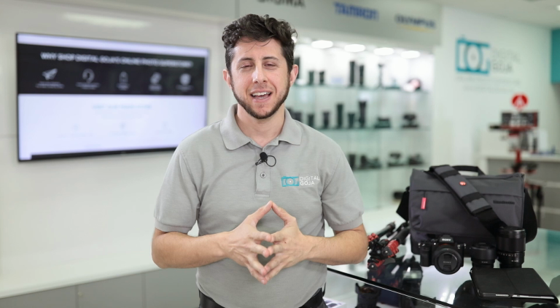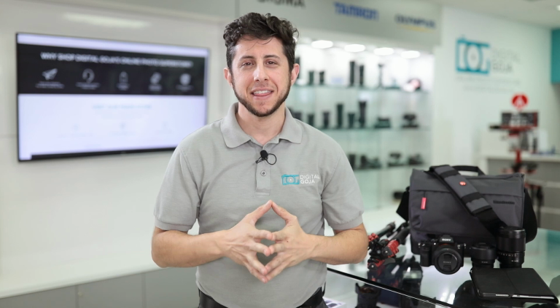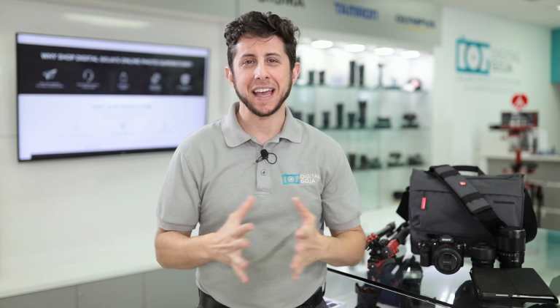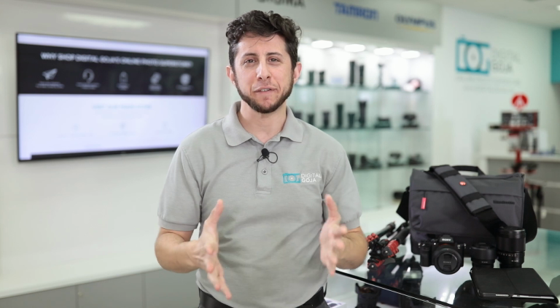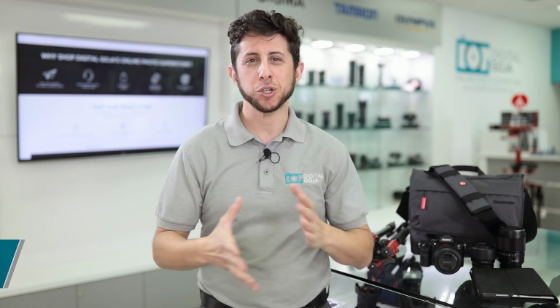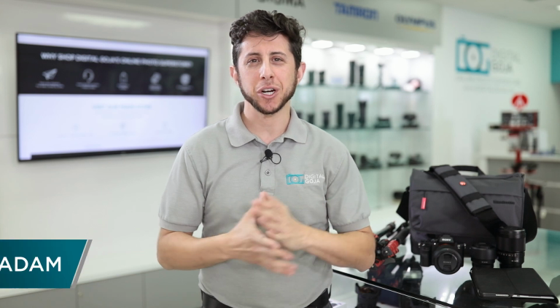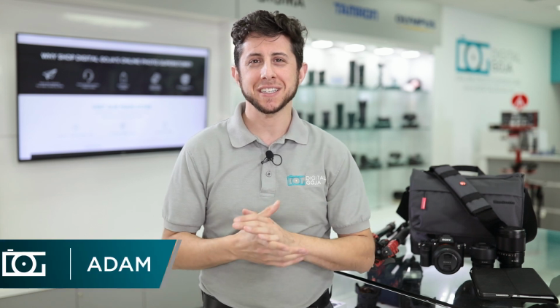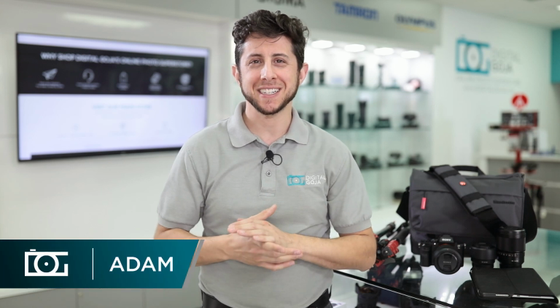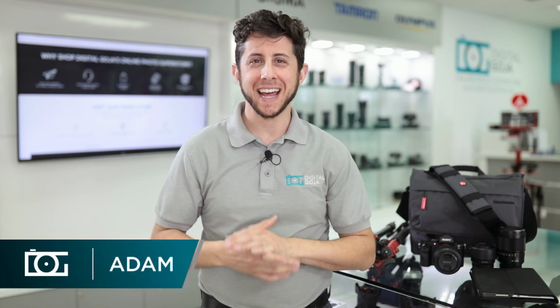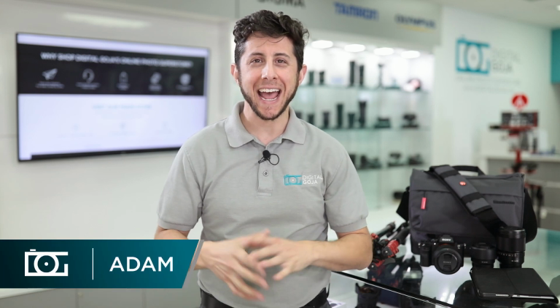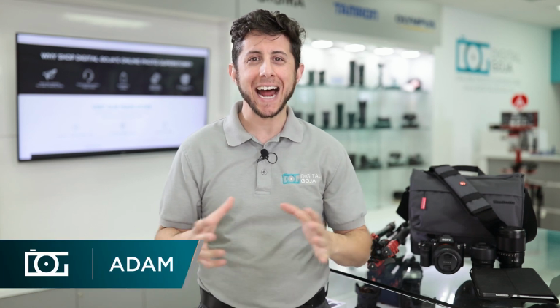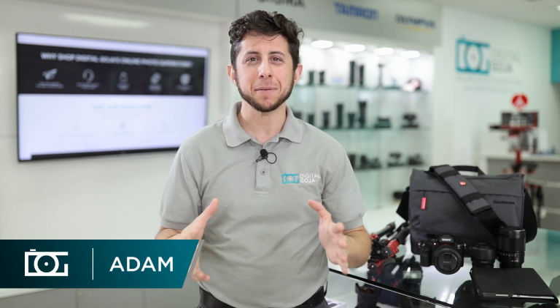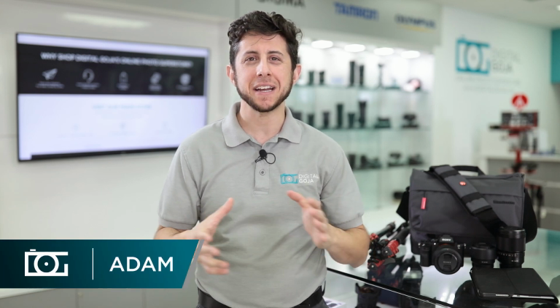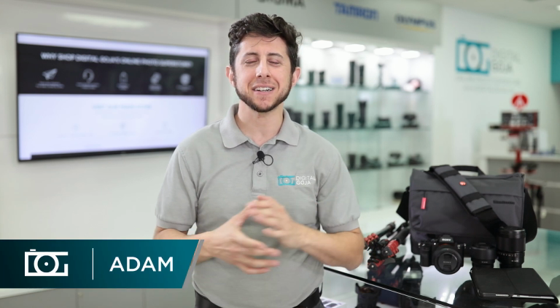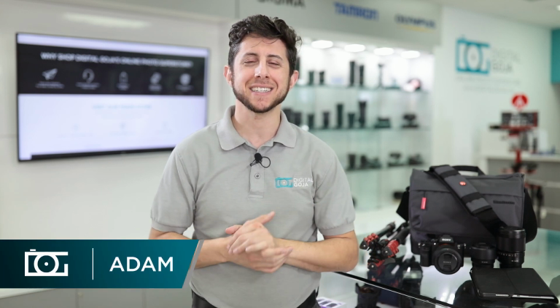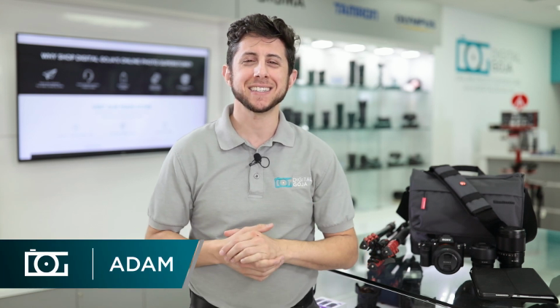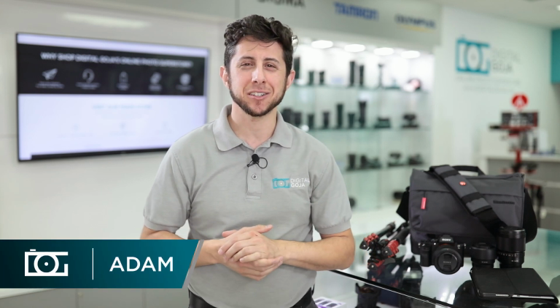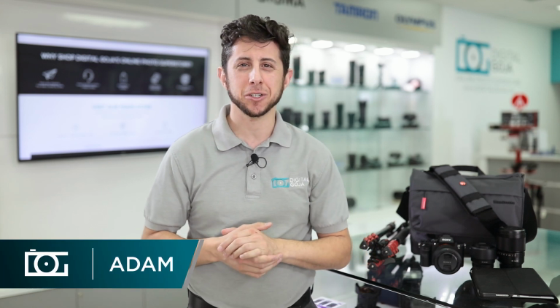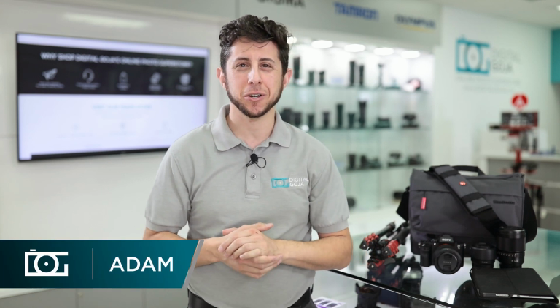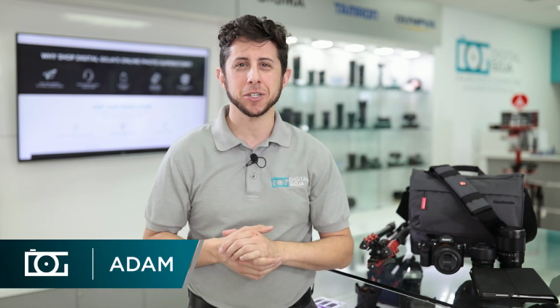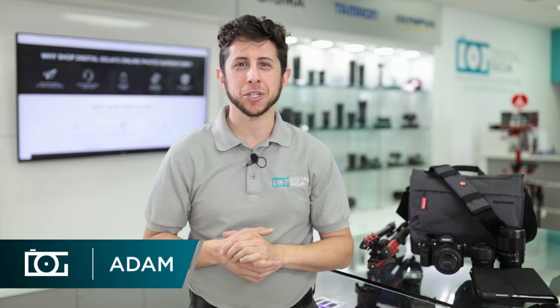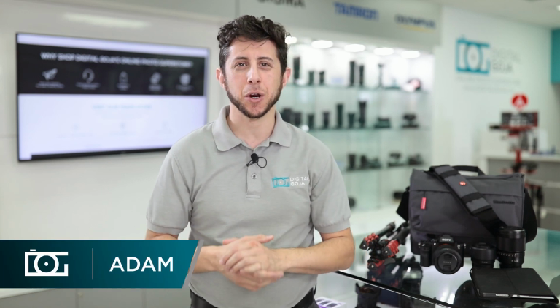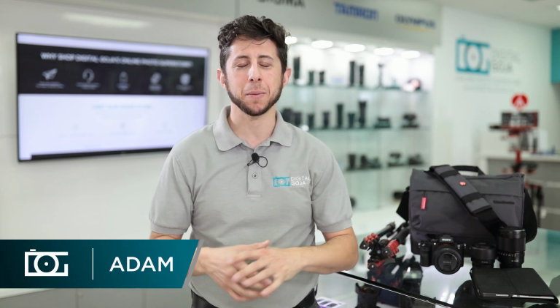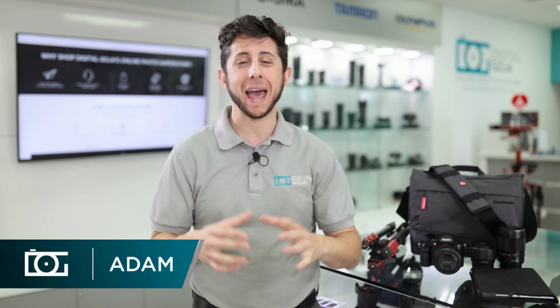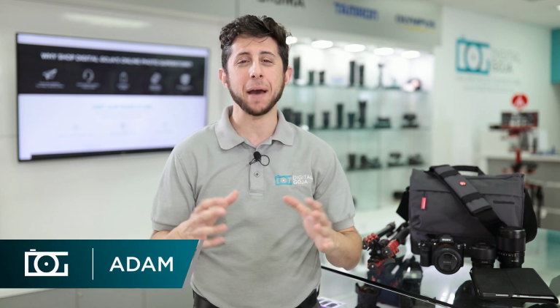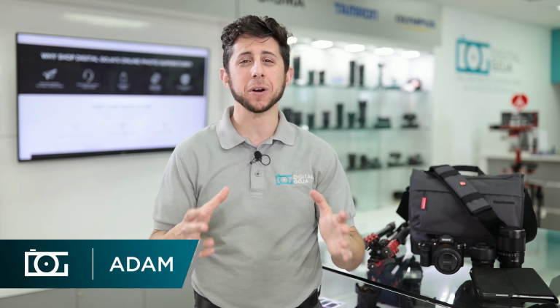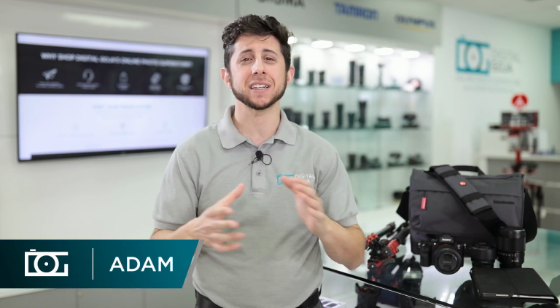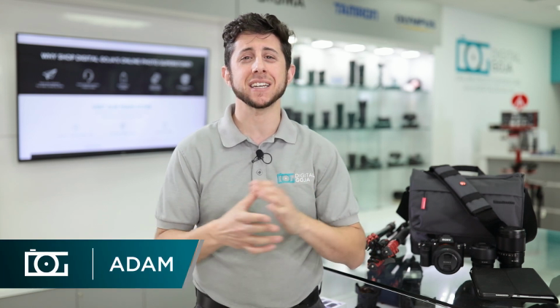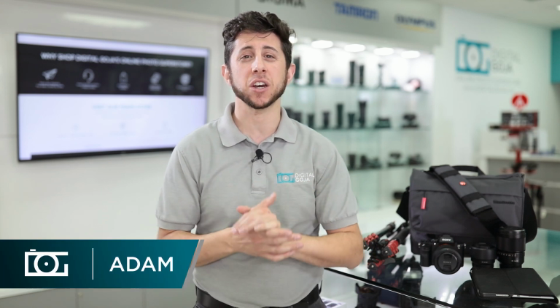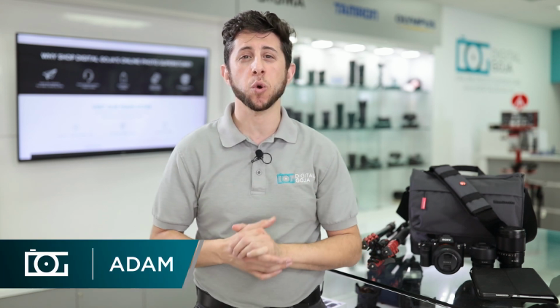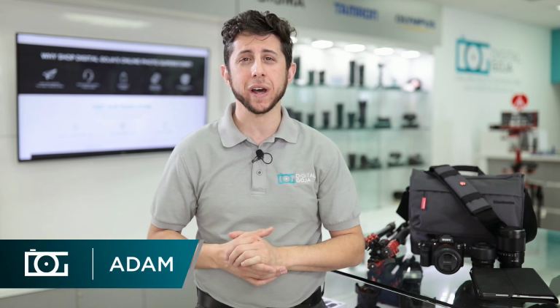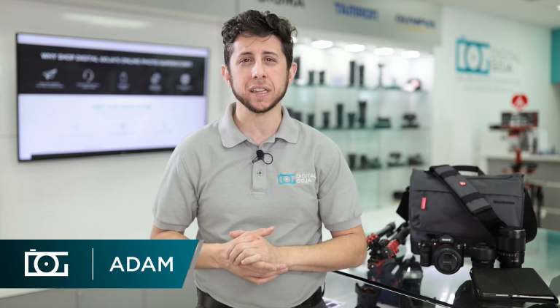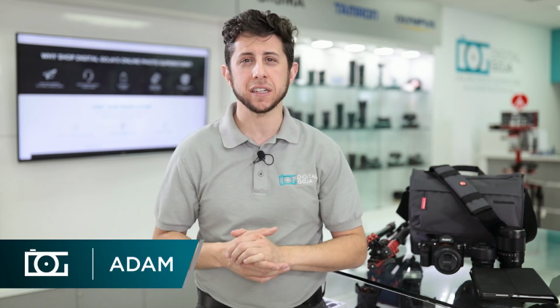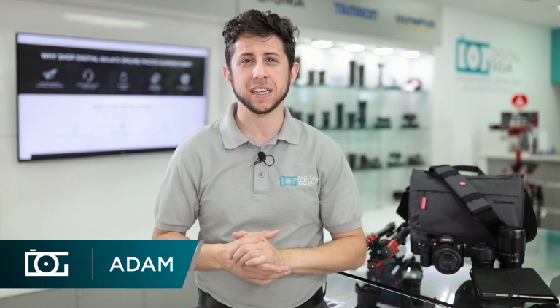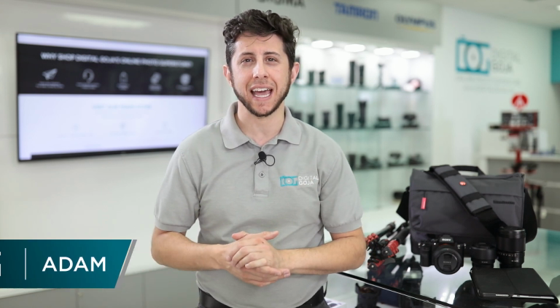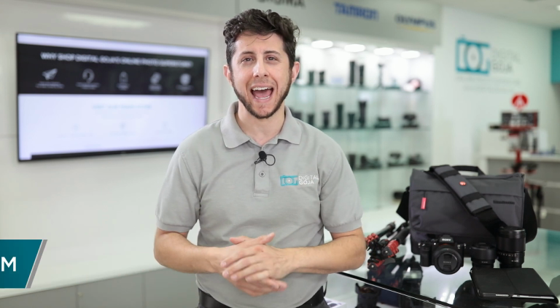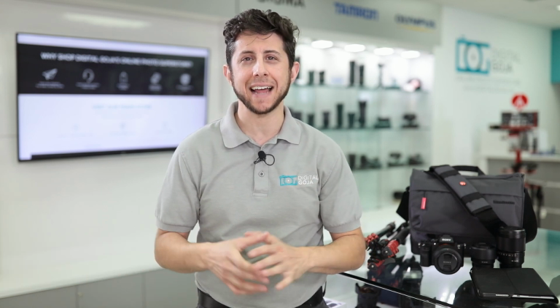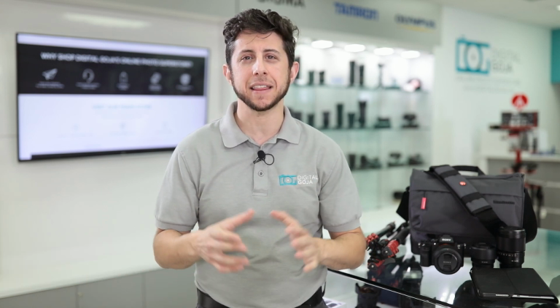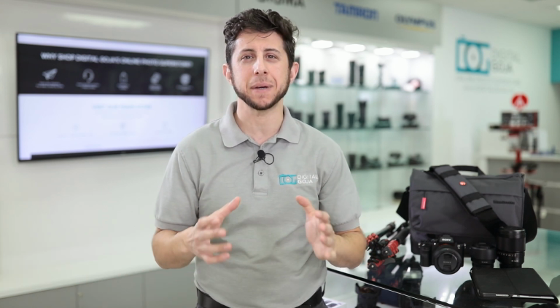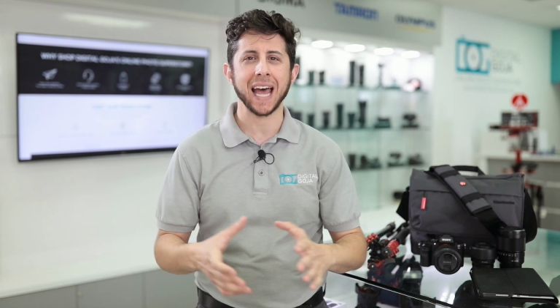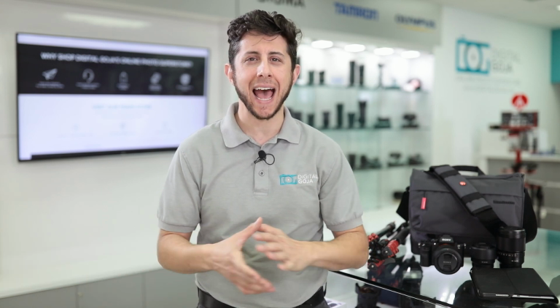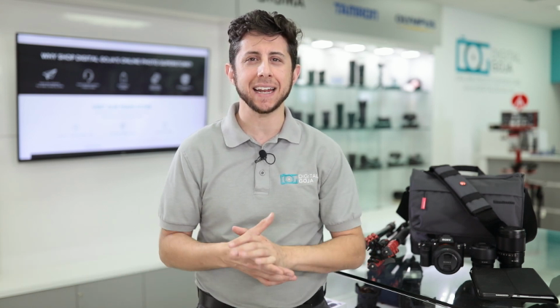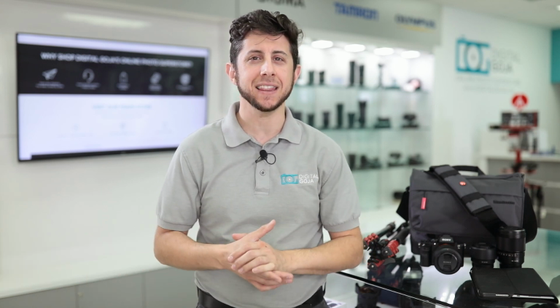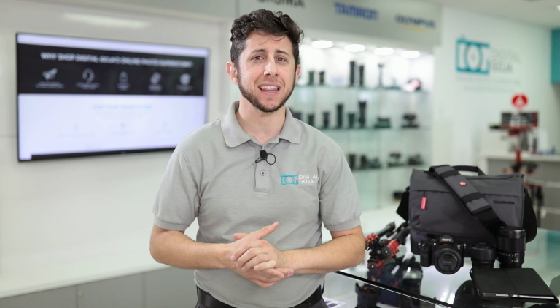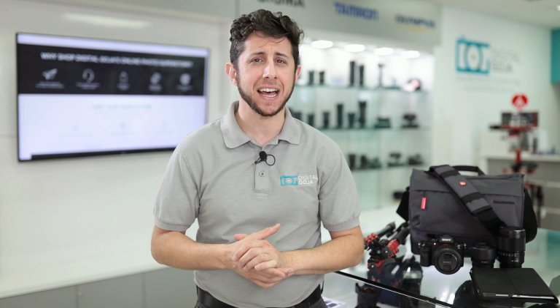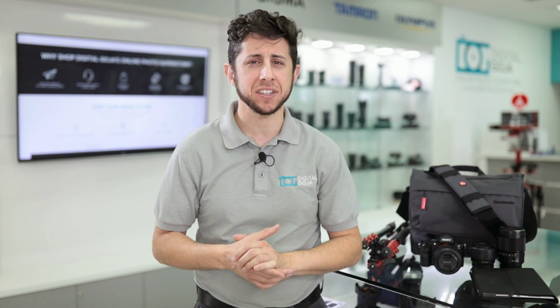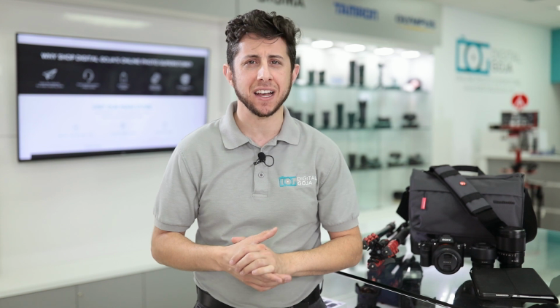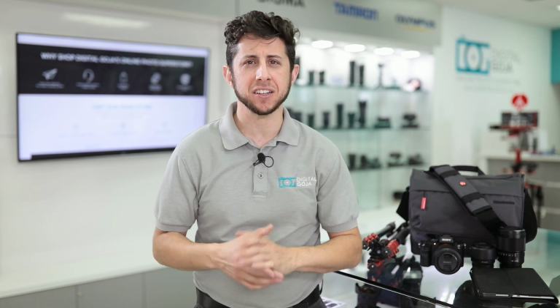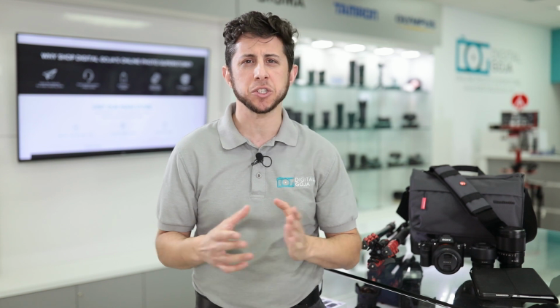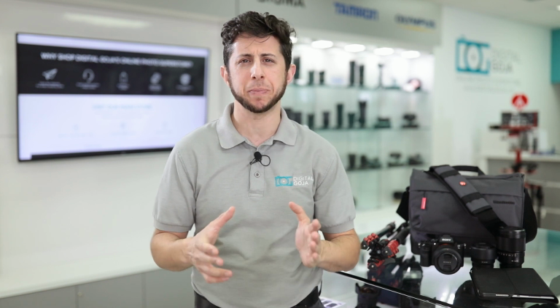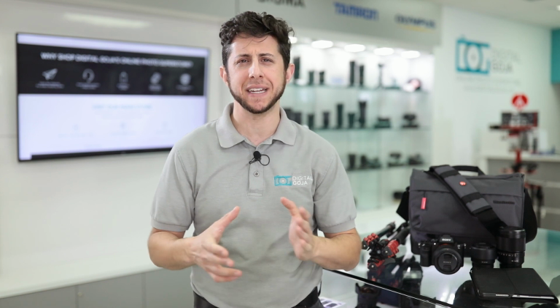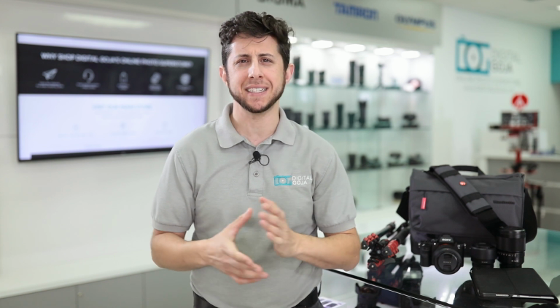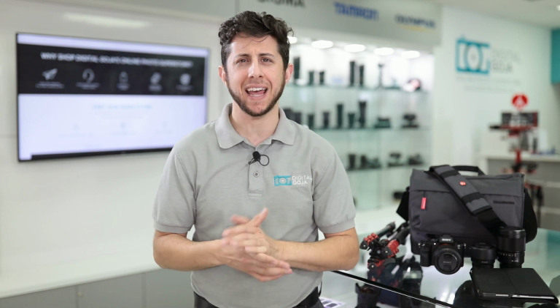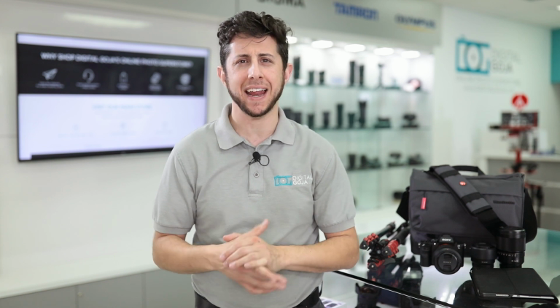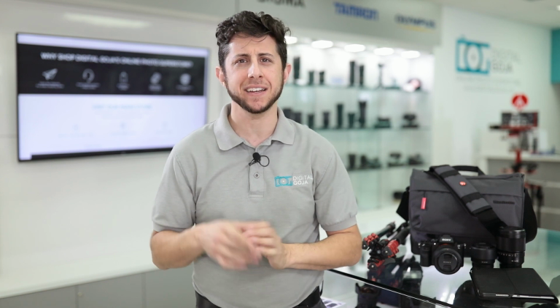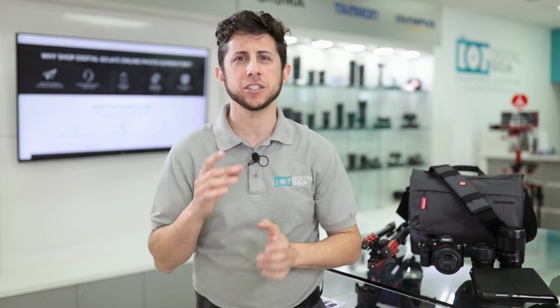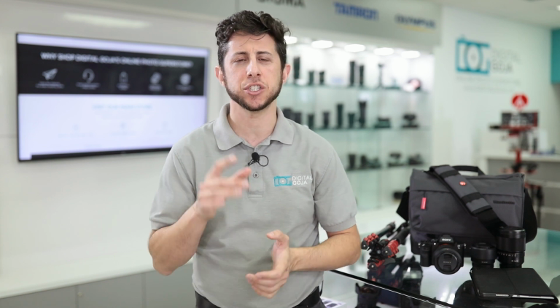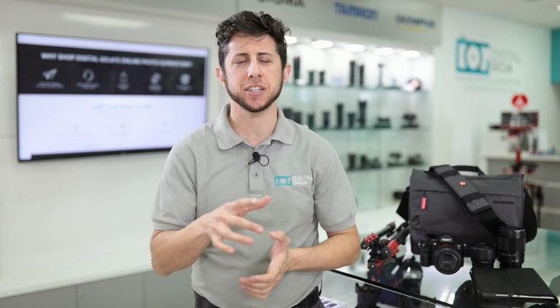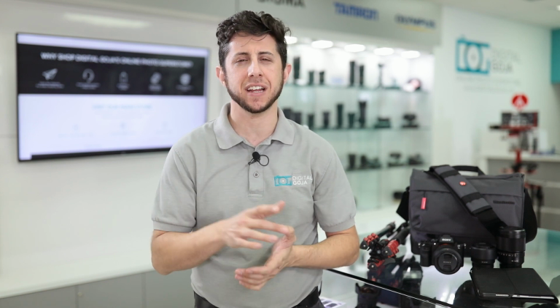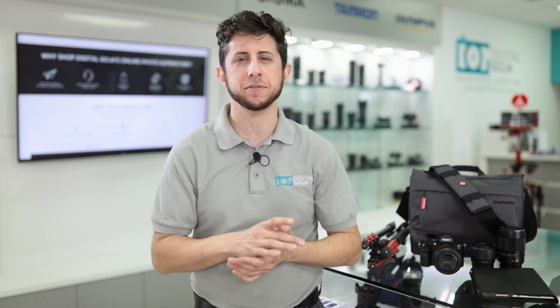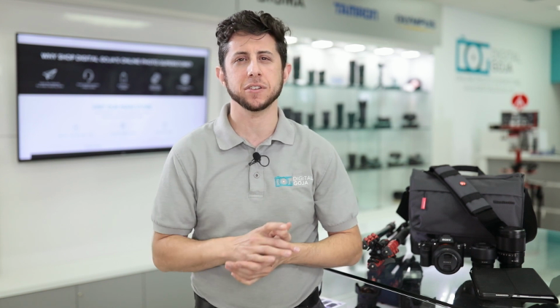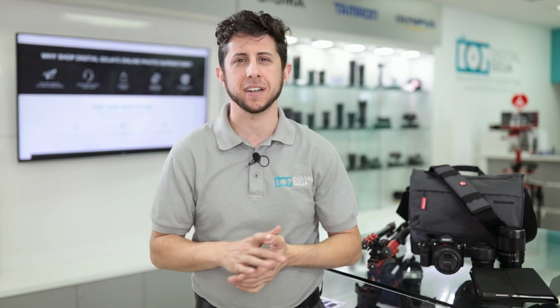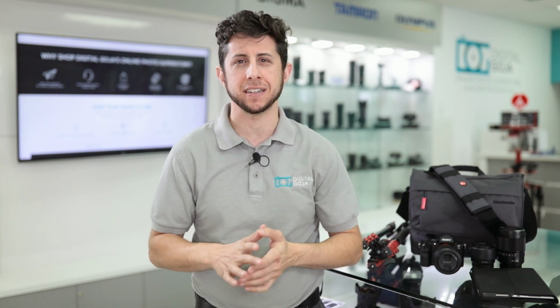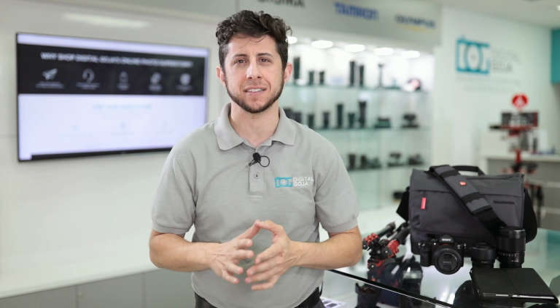Thank you for joining us today. Adam here in the Digital Goja showroom, and we're going to take a quick look at the Manhattan Lifestyle Speedy 10 just after this.